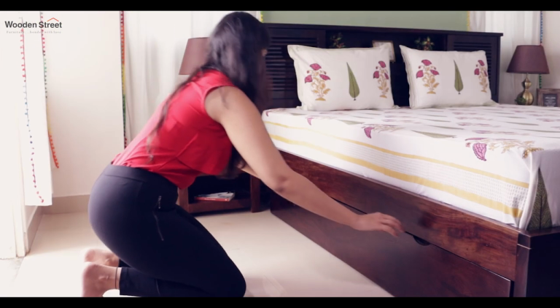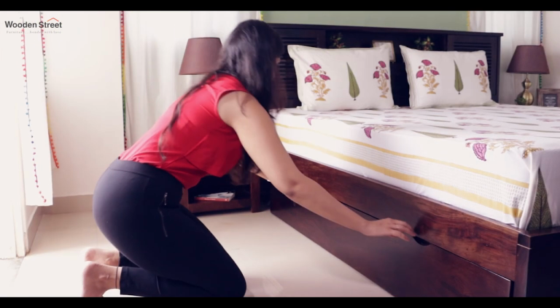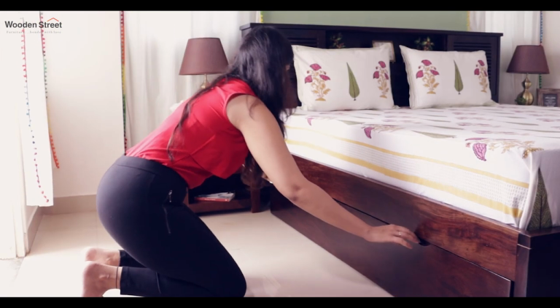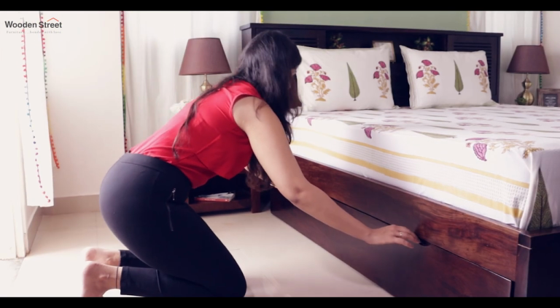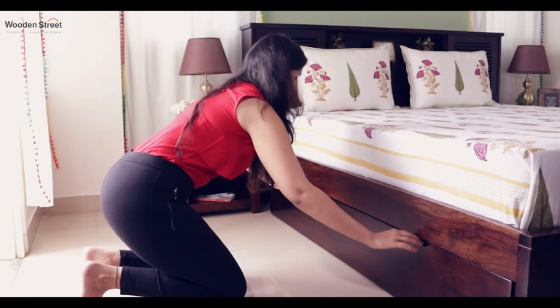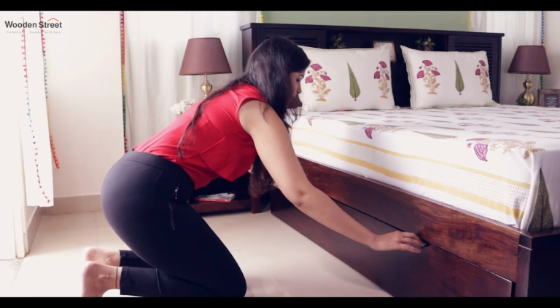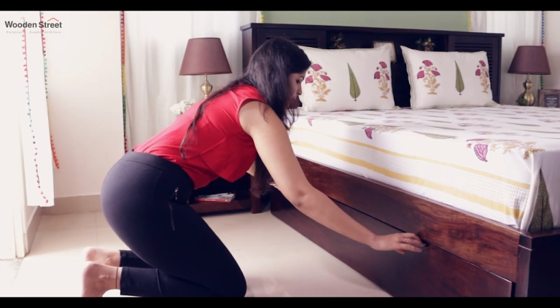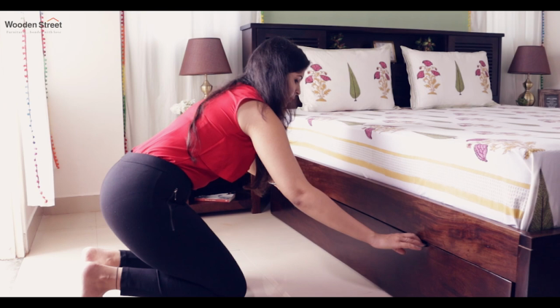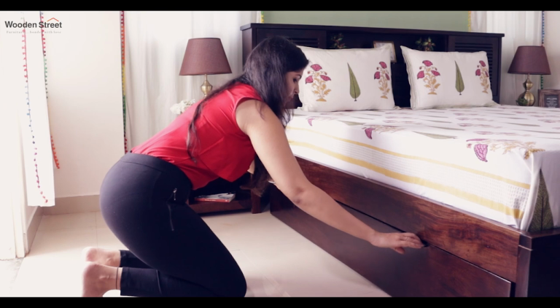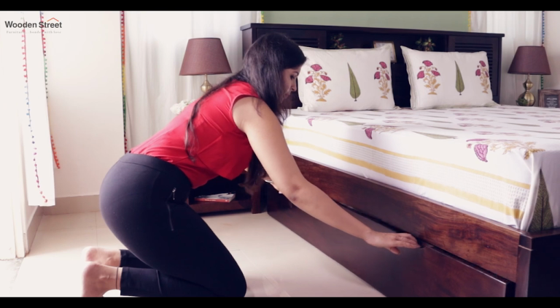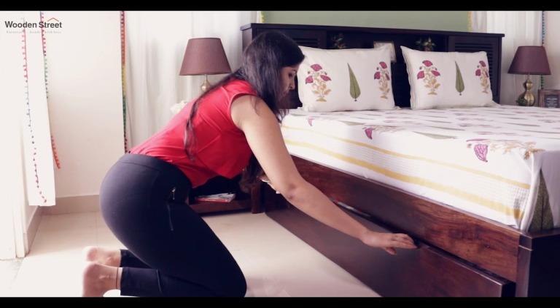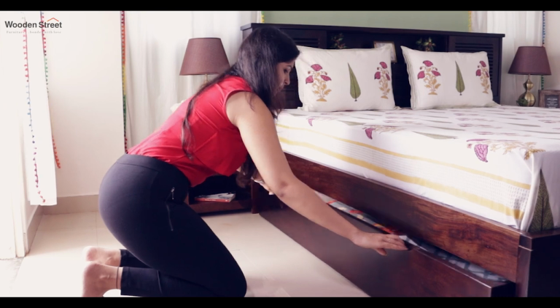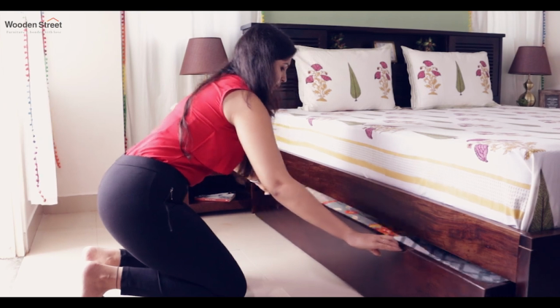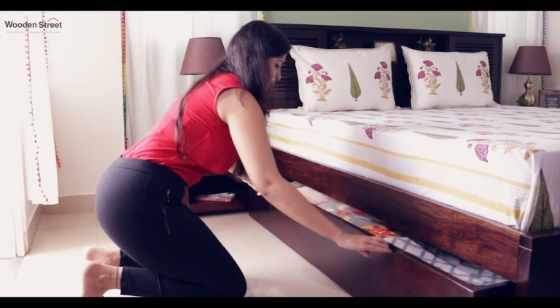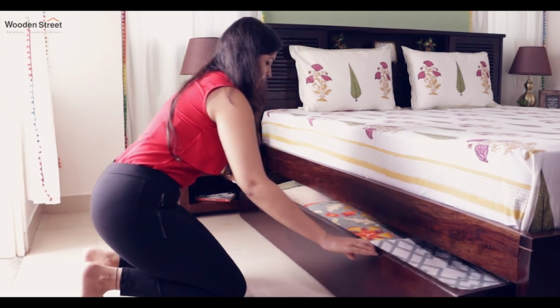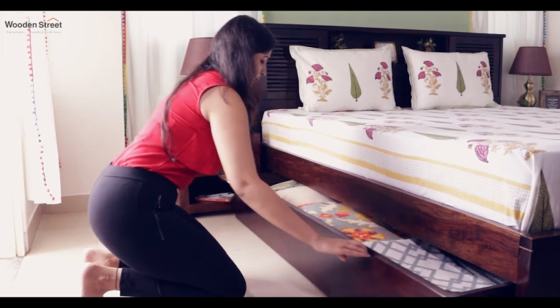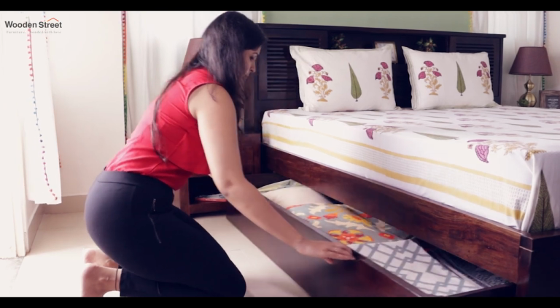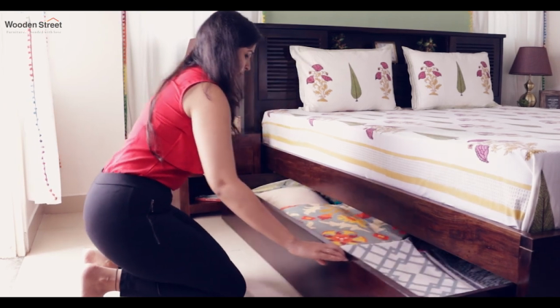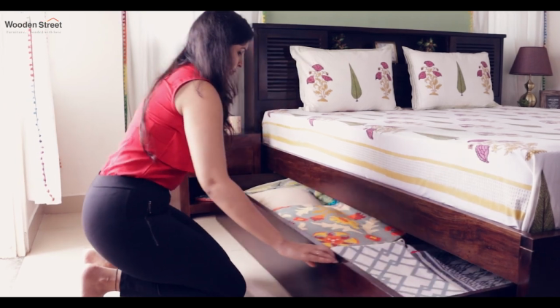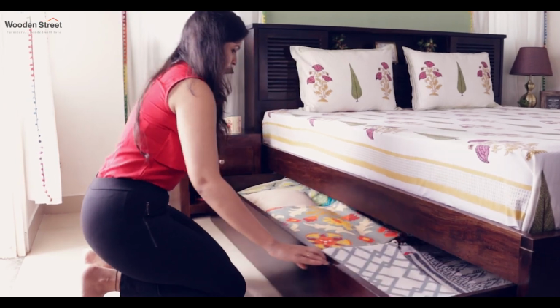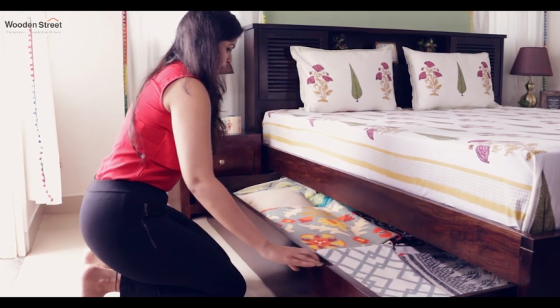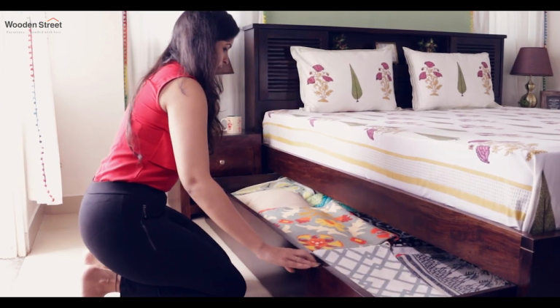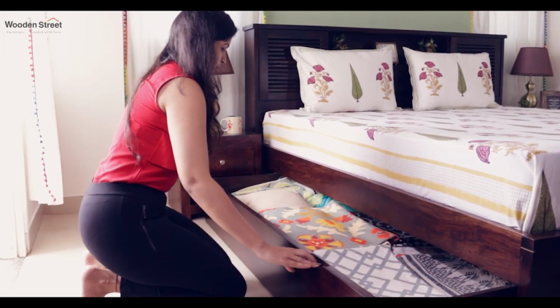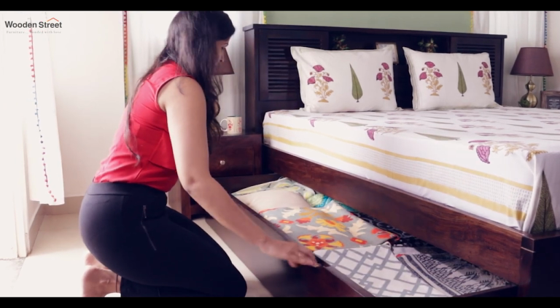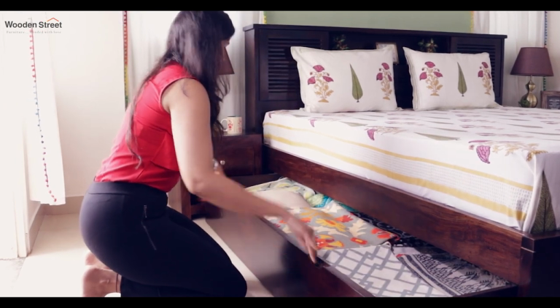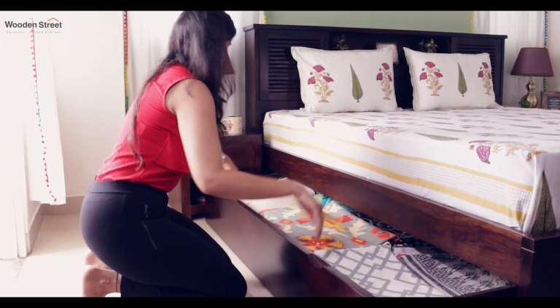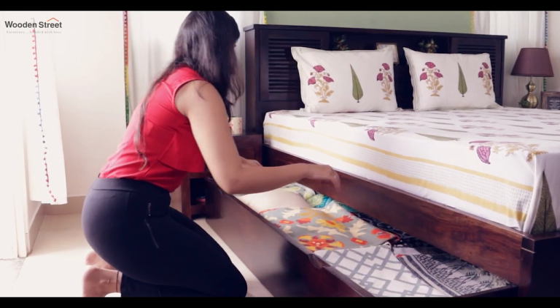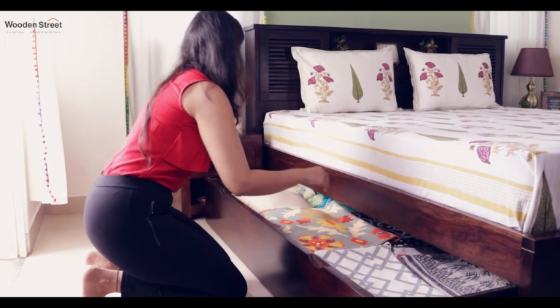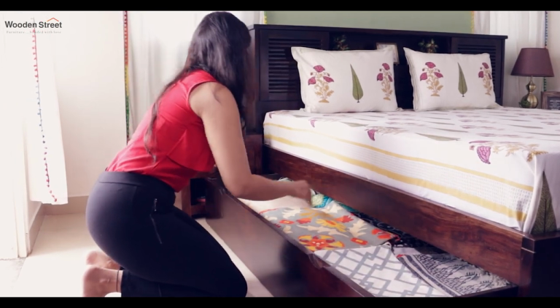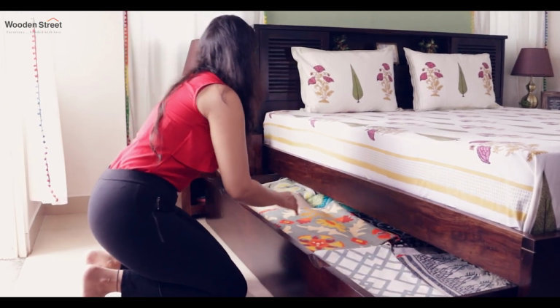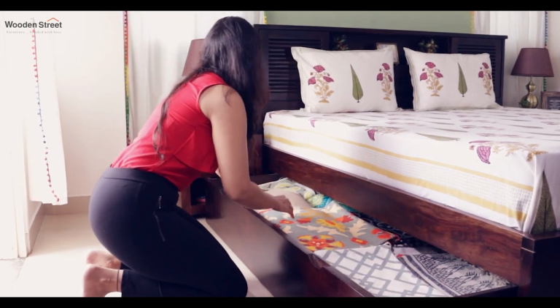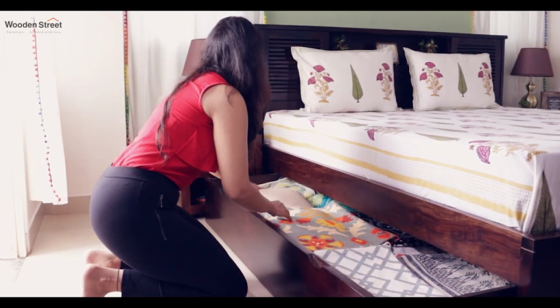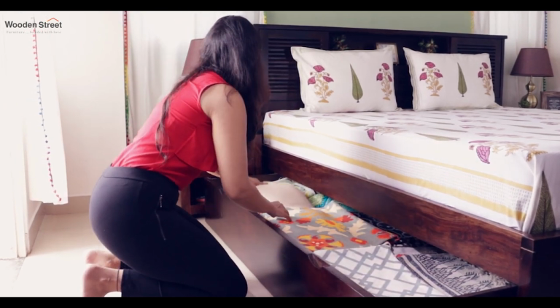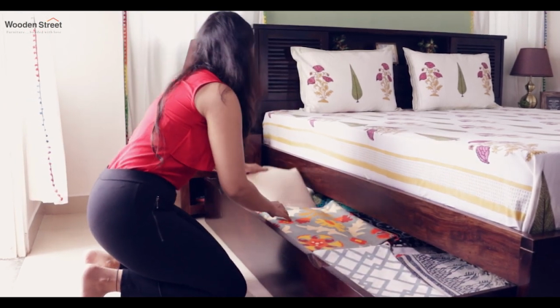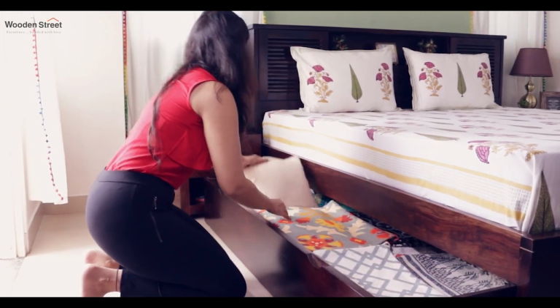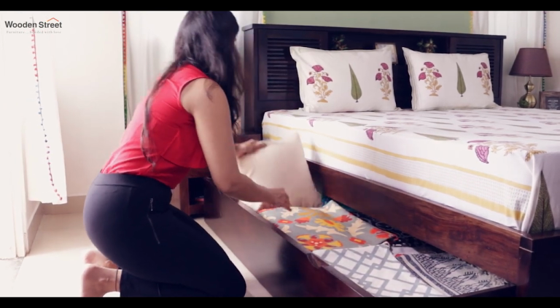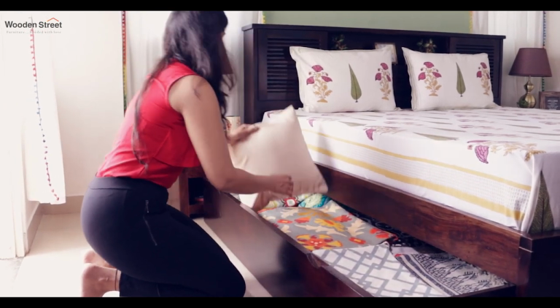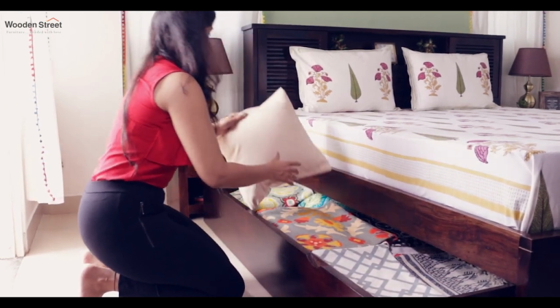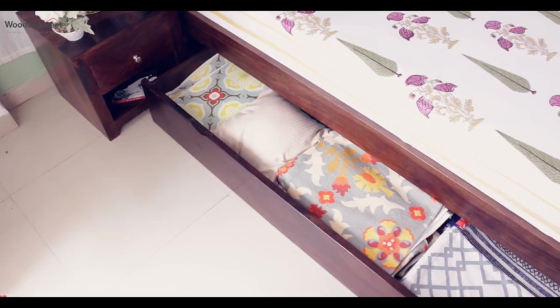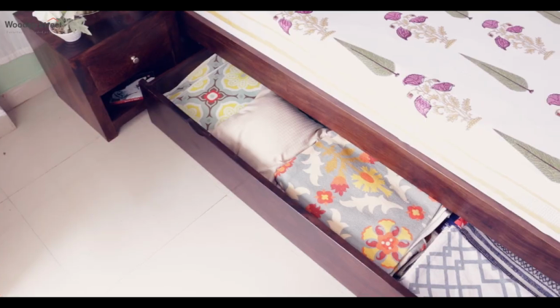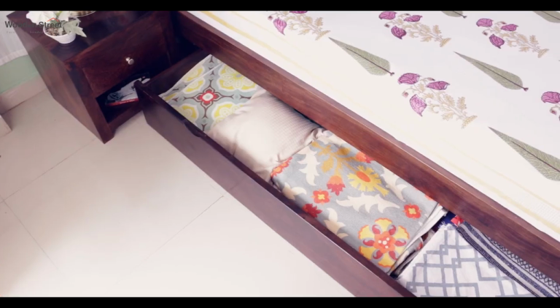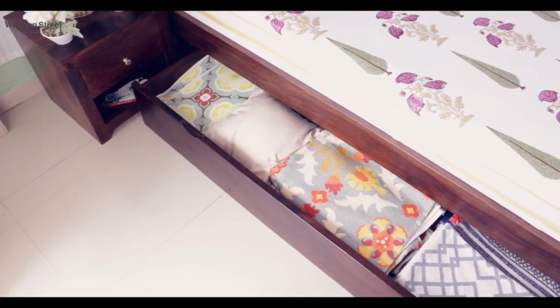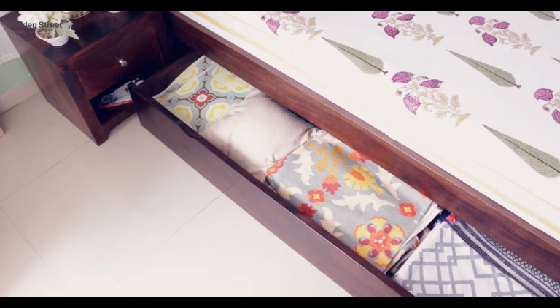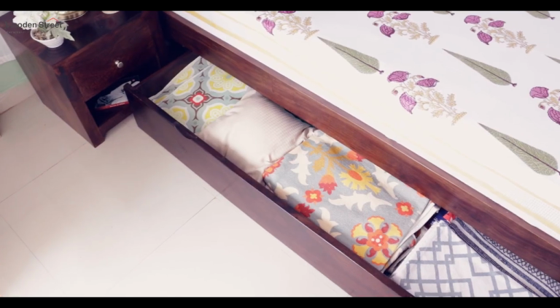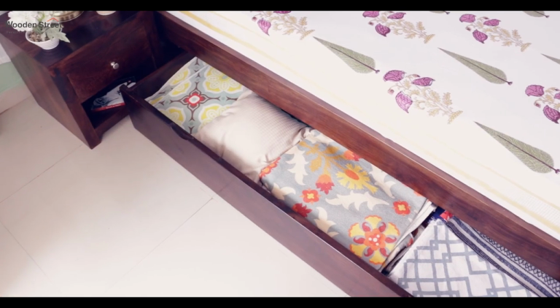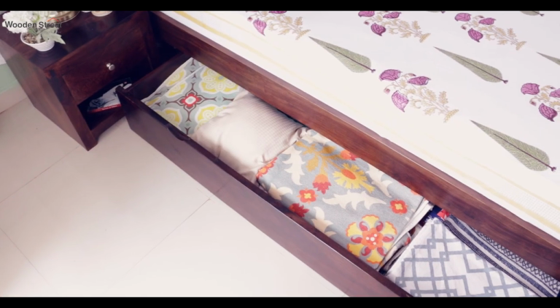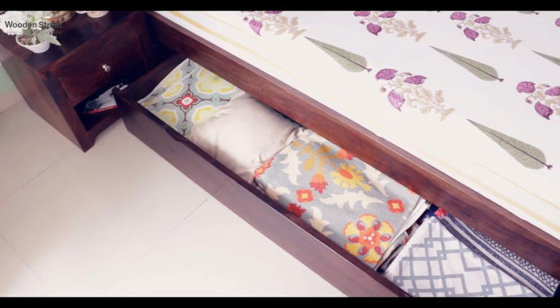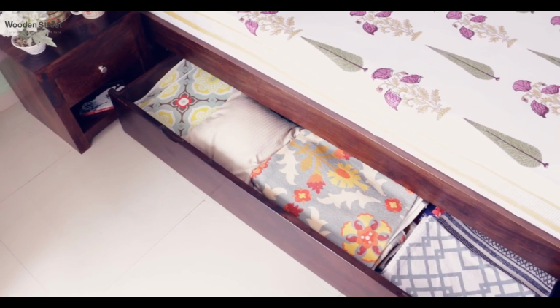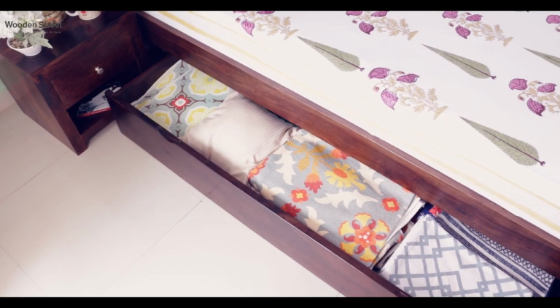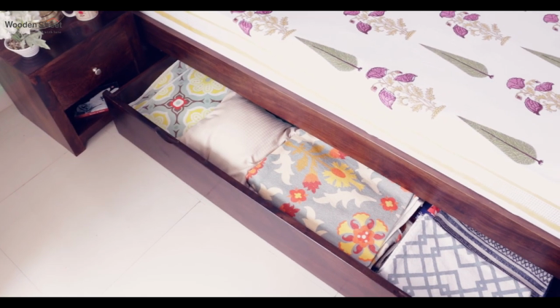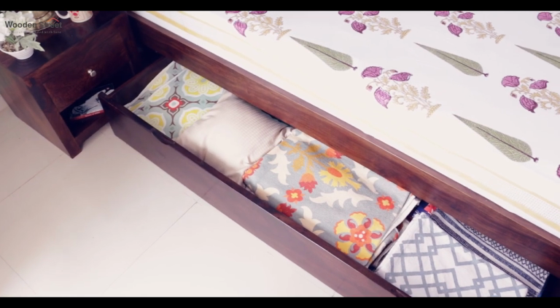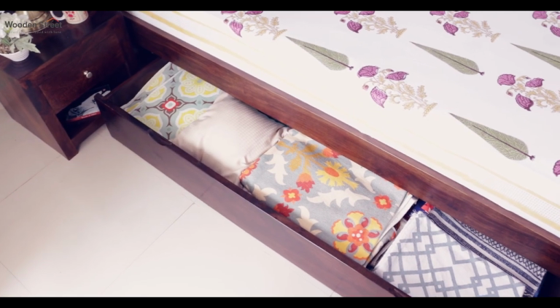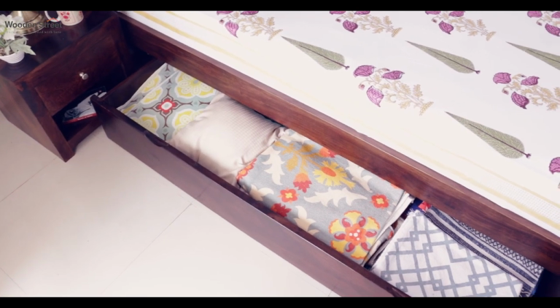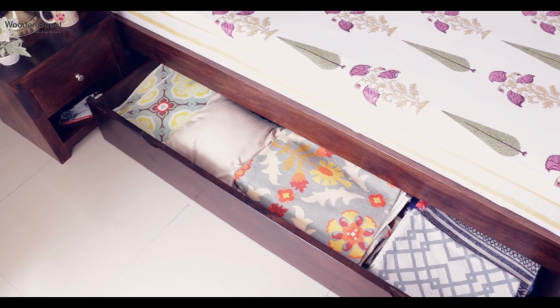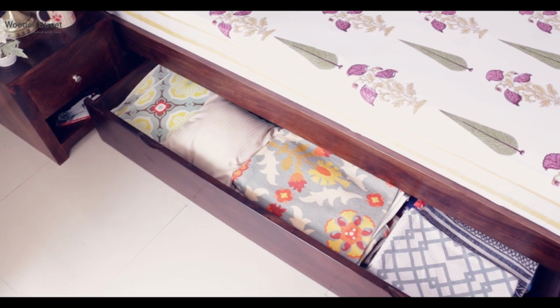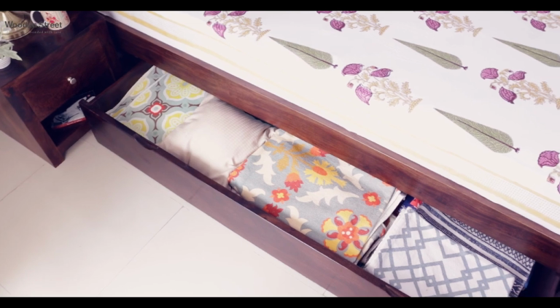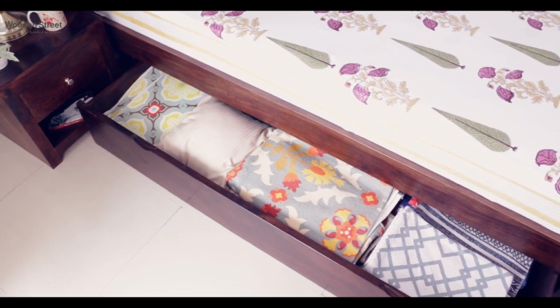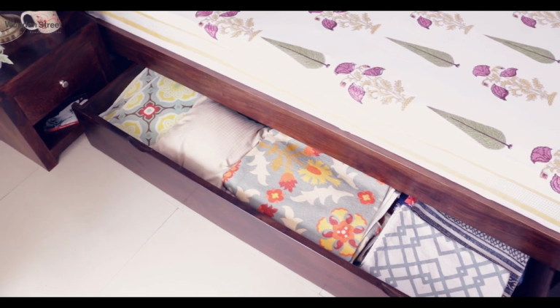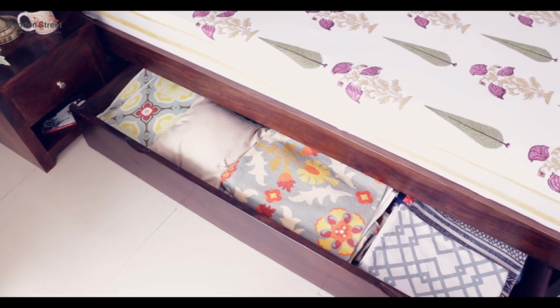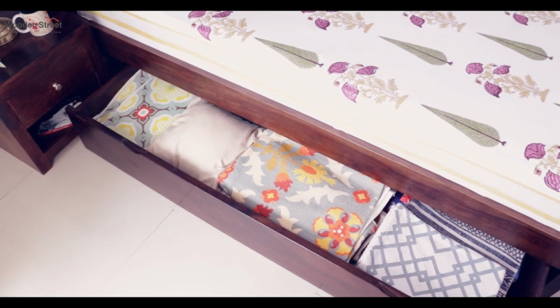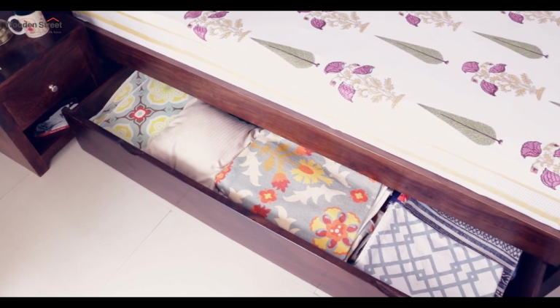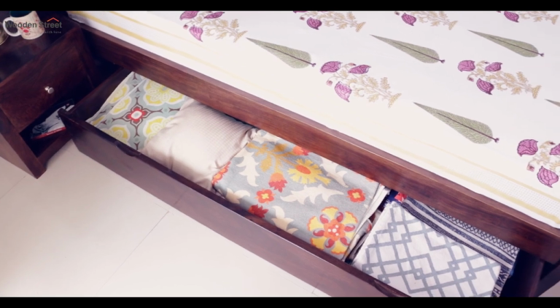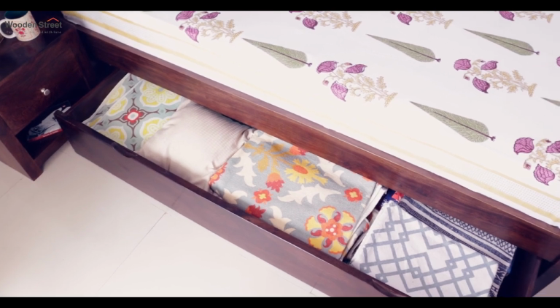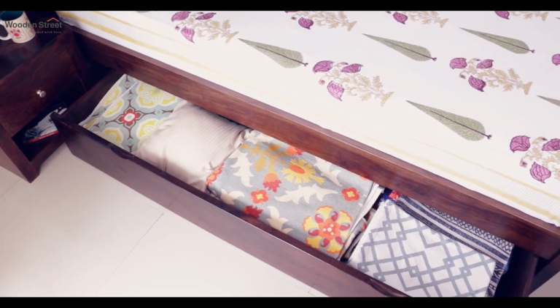What's more, the bed also has under-the-bed sliding storage that provides ample space for bedsheets and pillows.